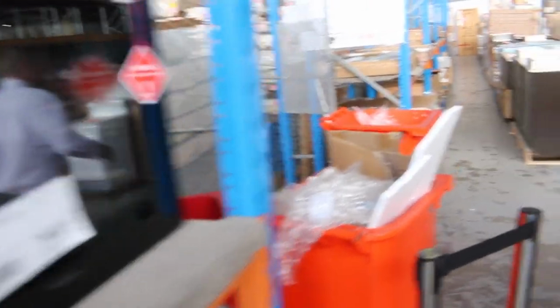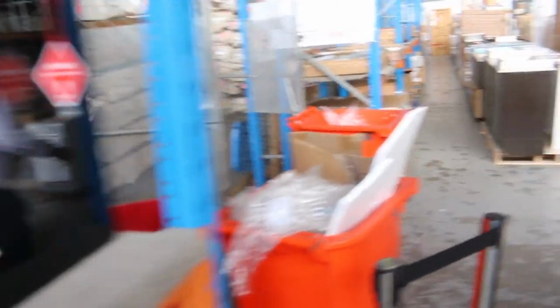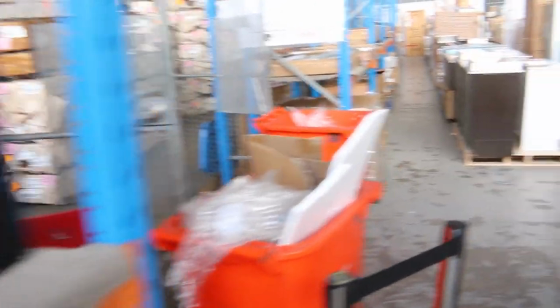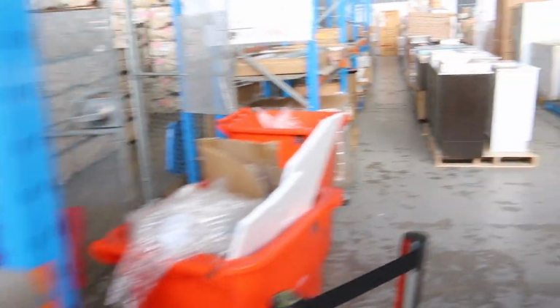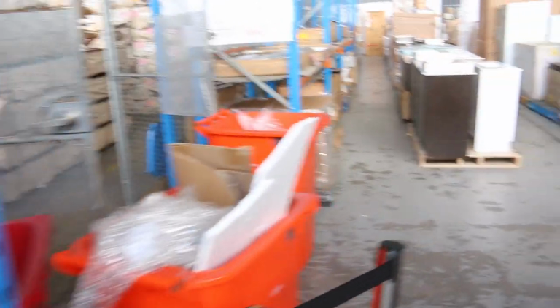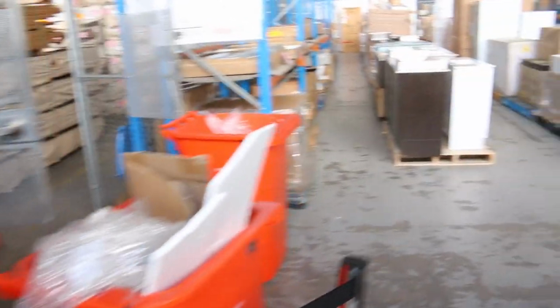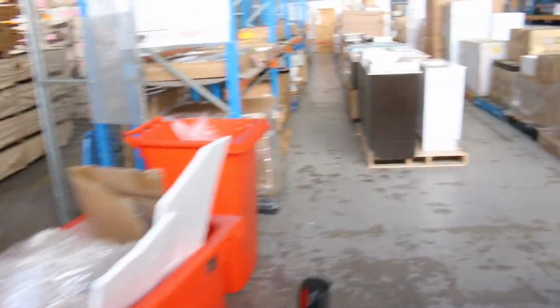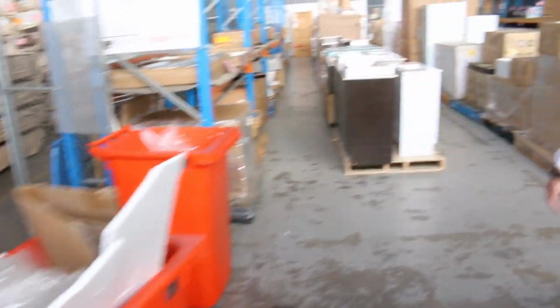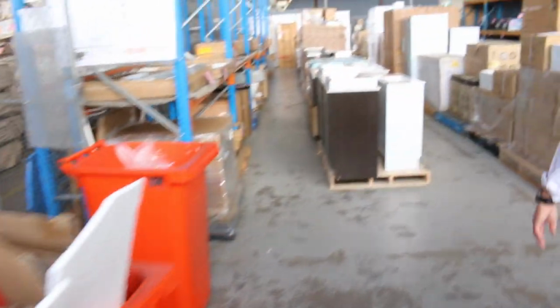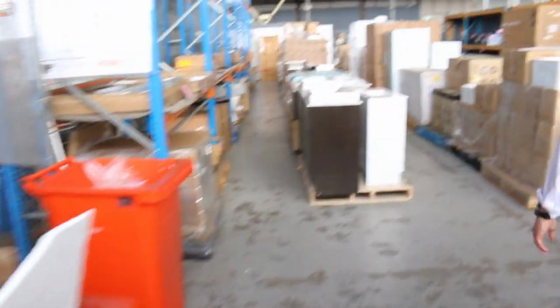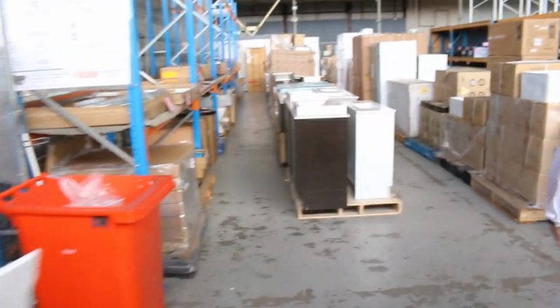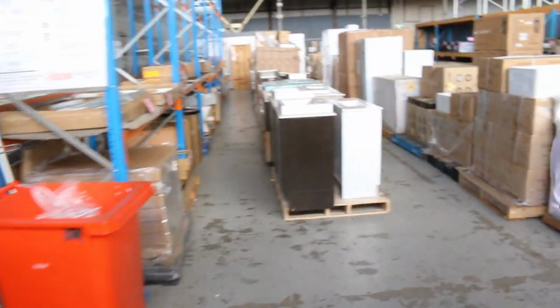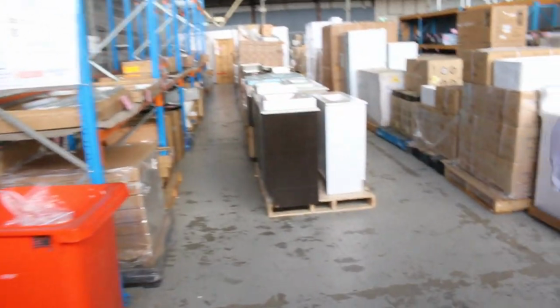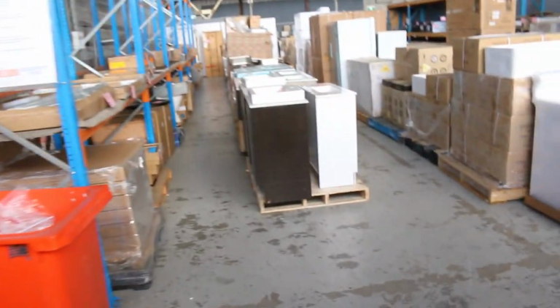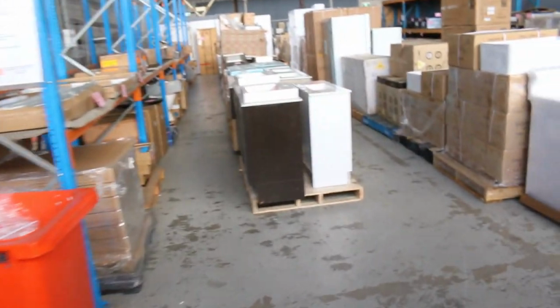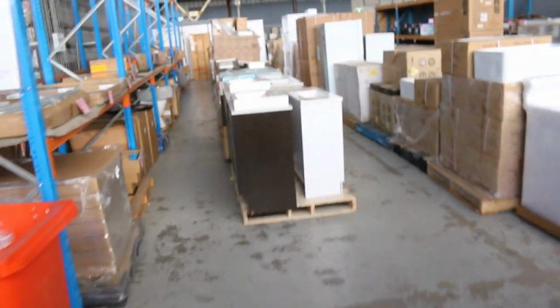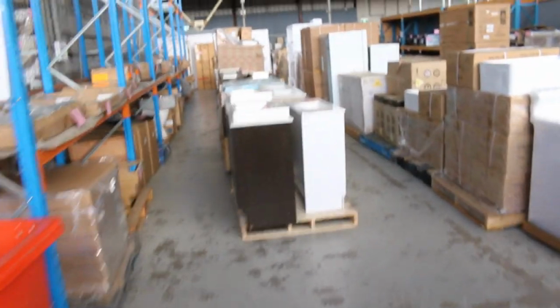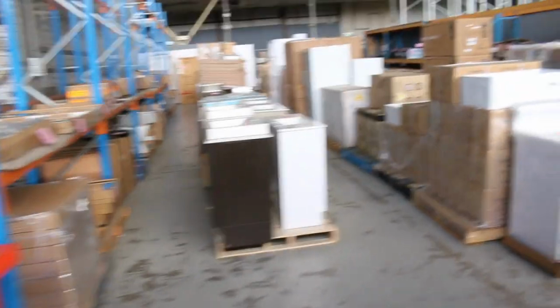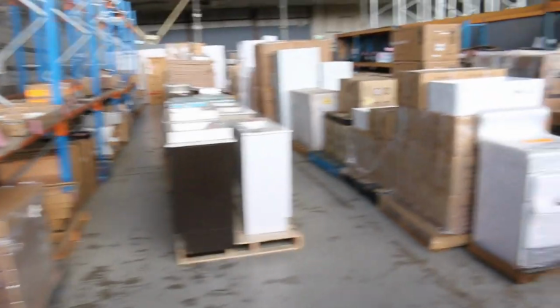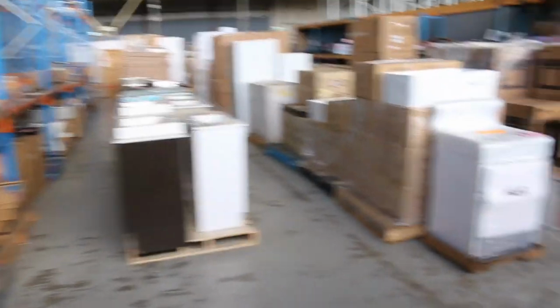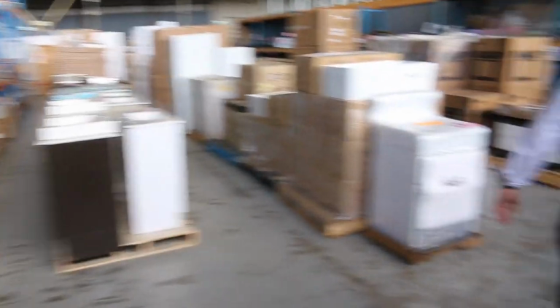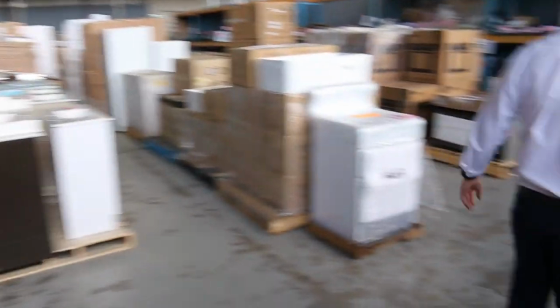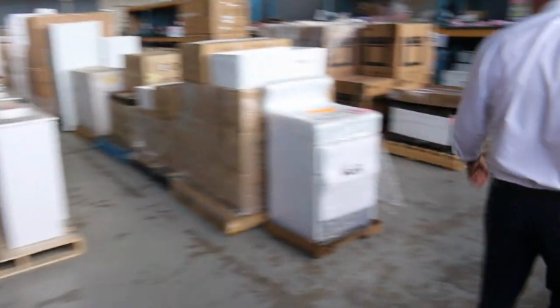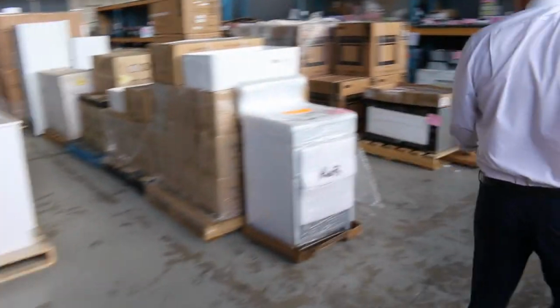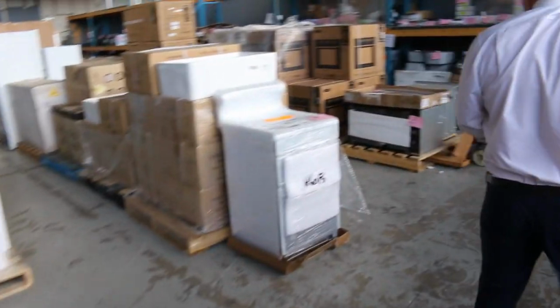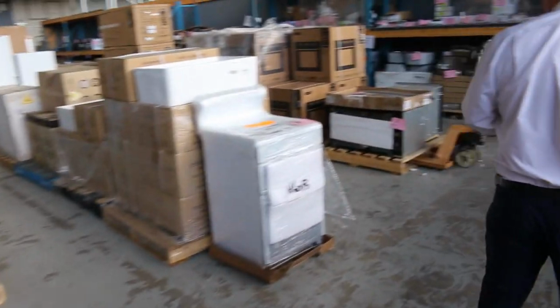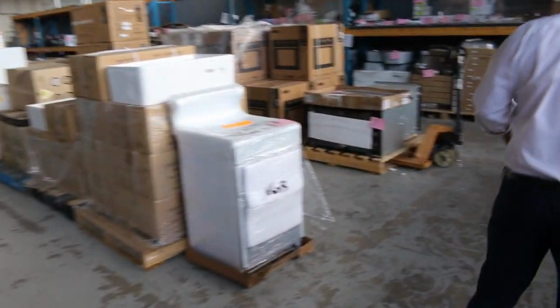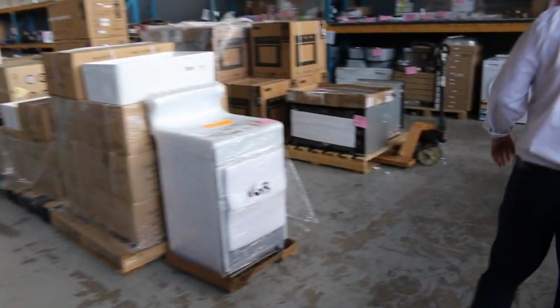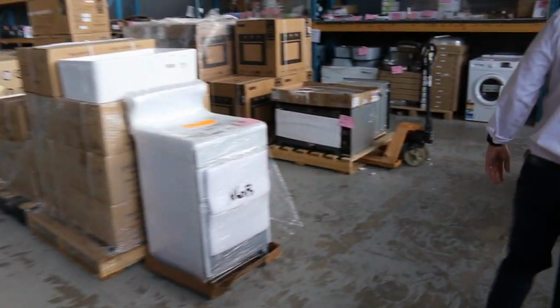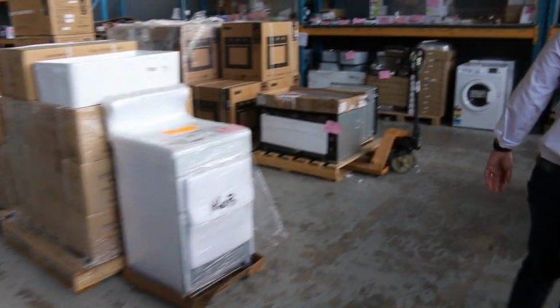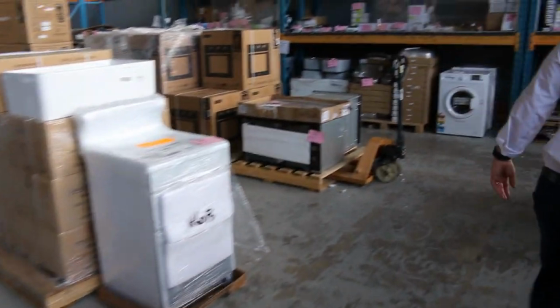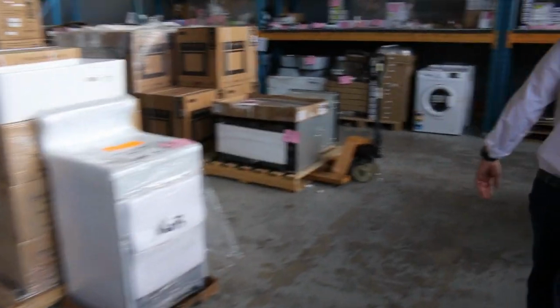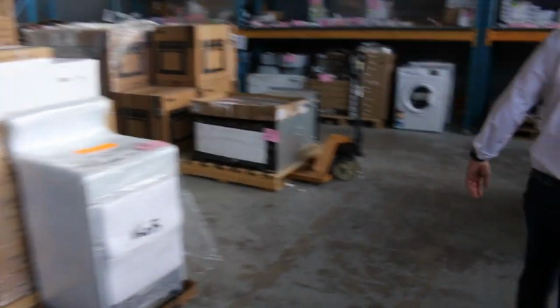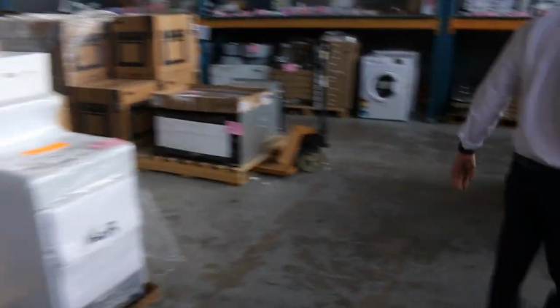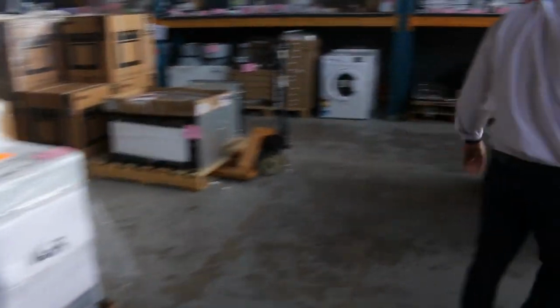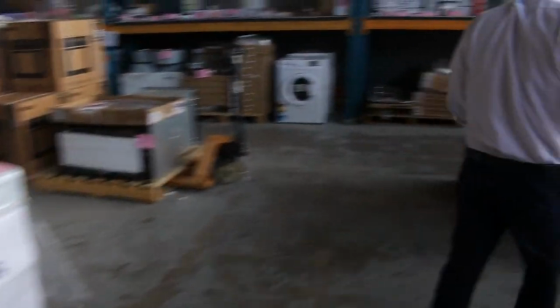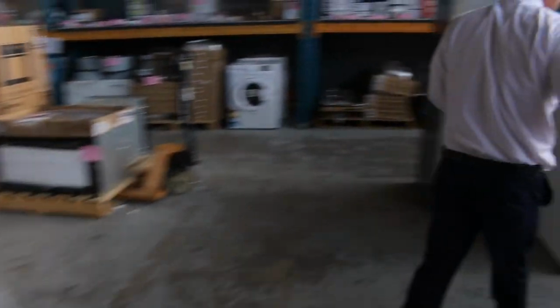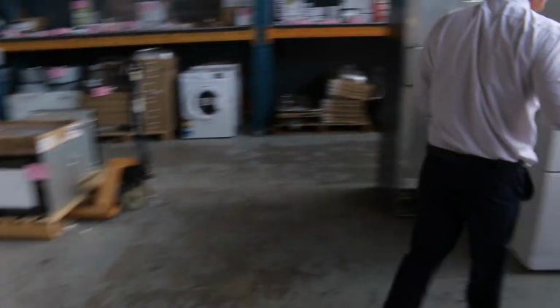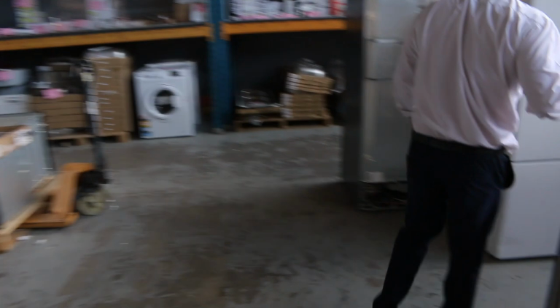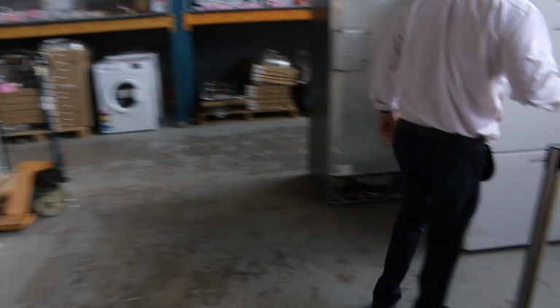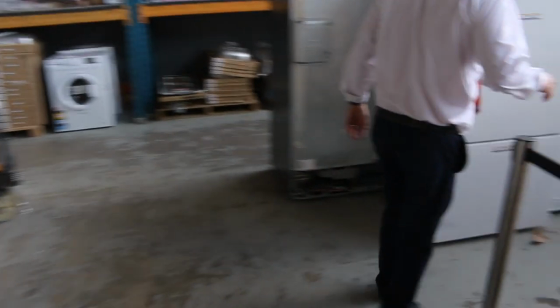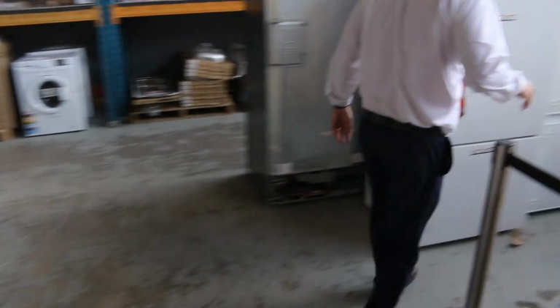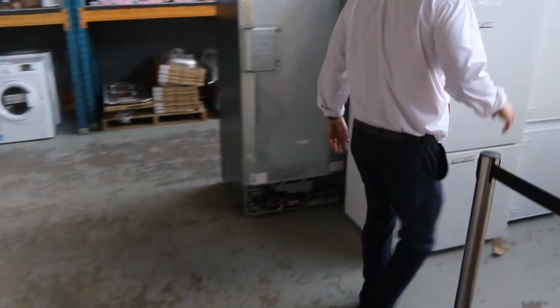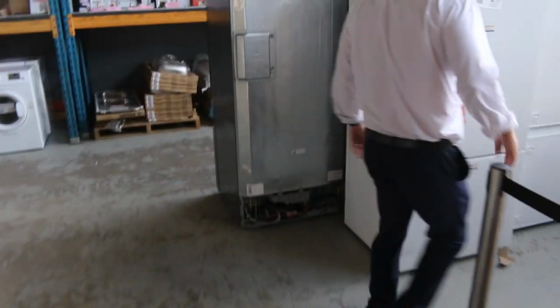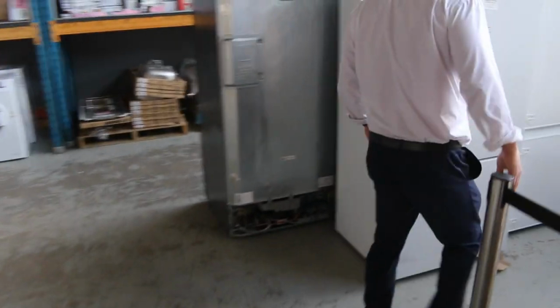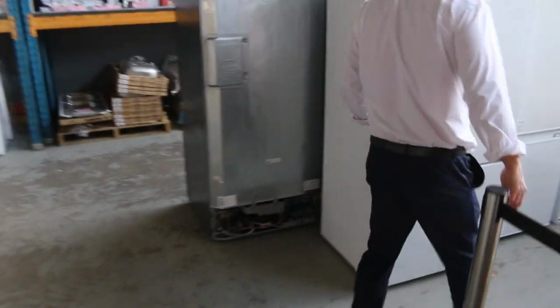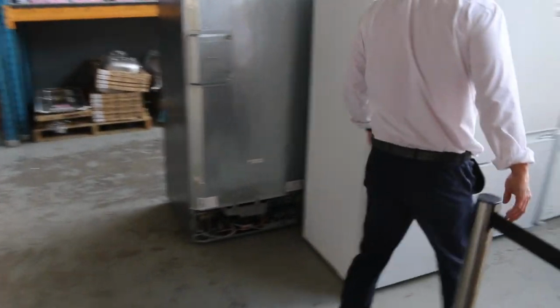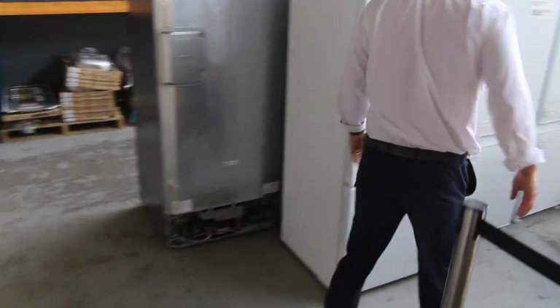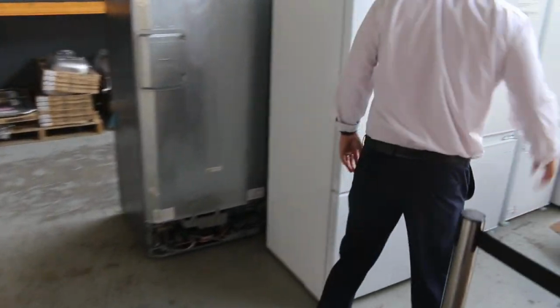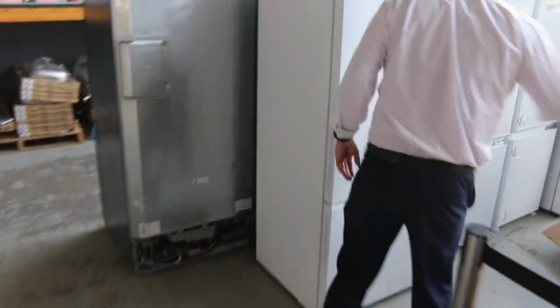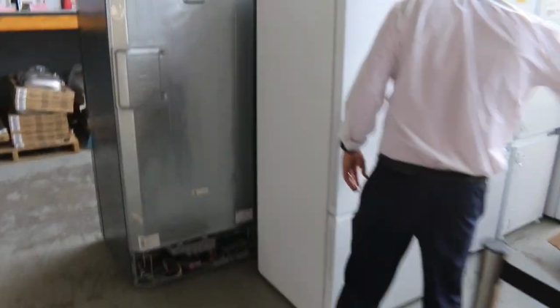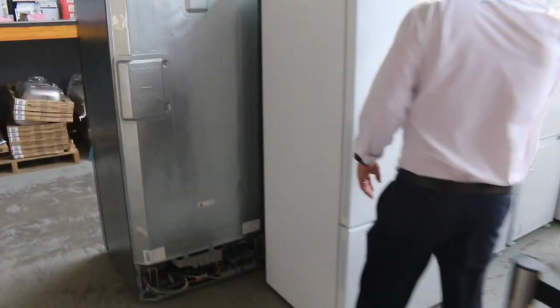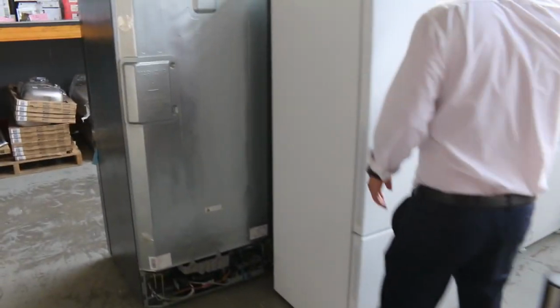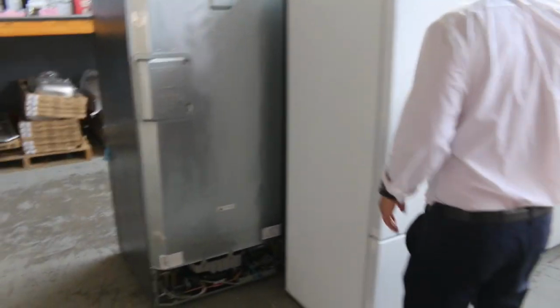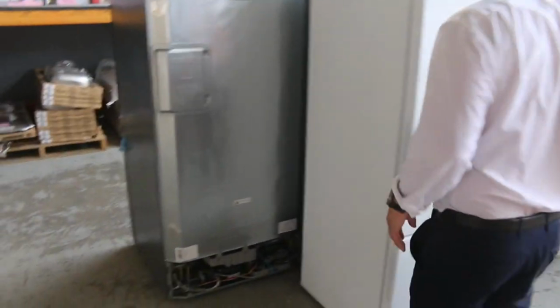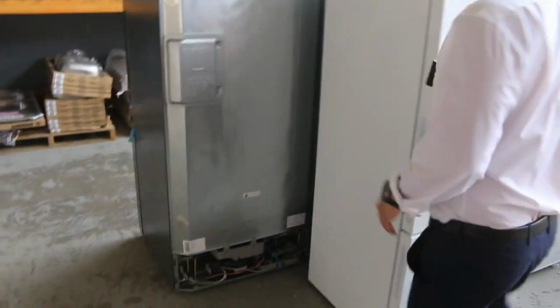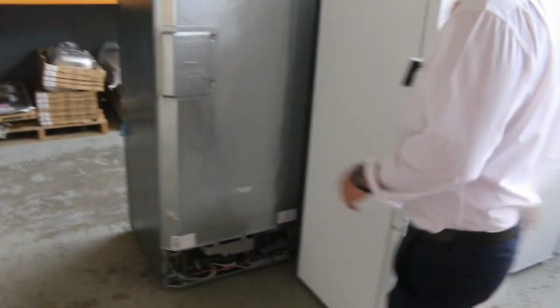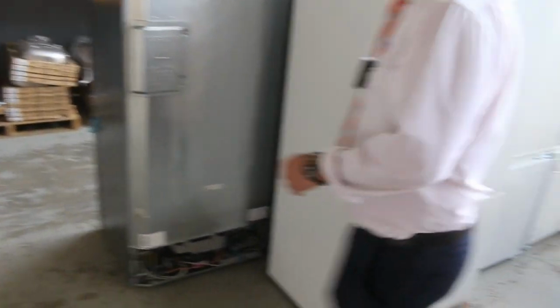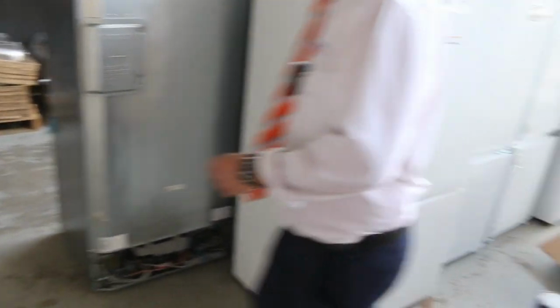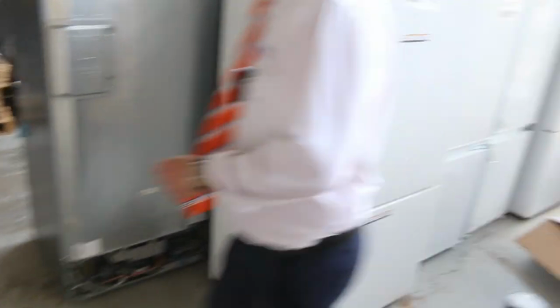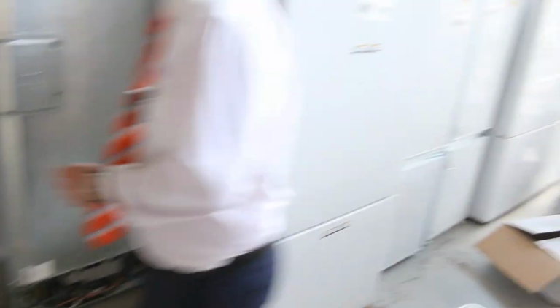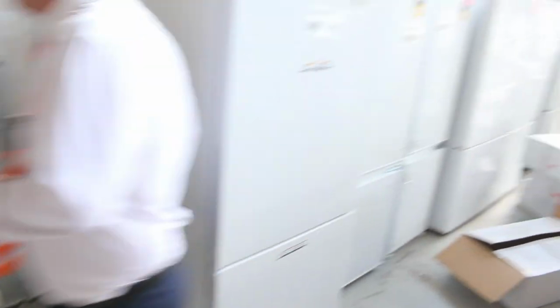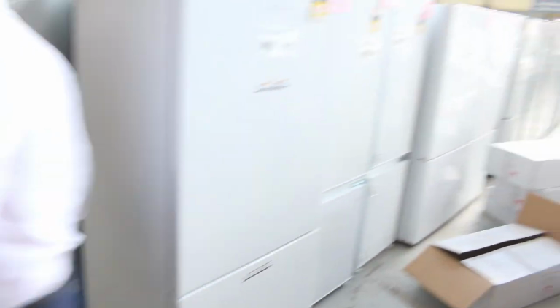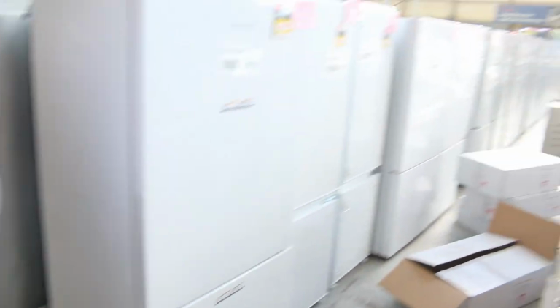Loads of range hoods as well — we'll have a look at the range hoods in a tick. I just want to go through and come up and have a look at the lighting.